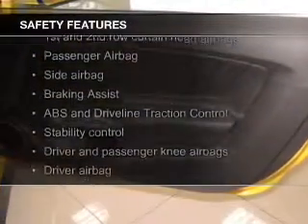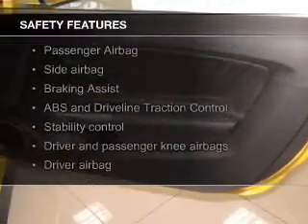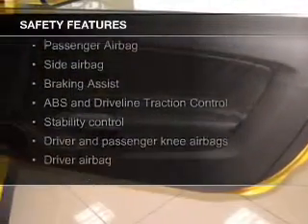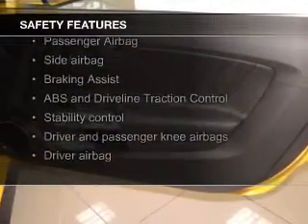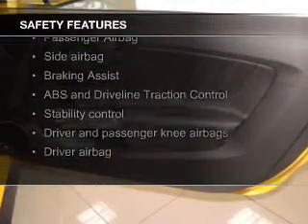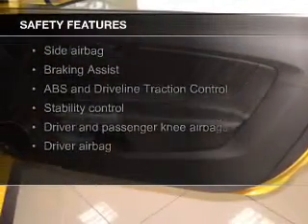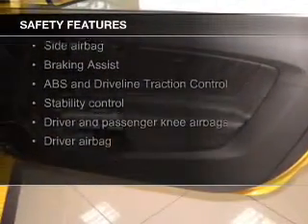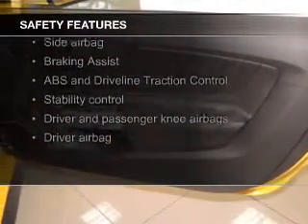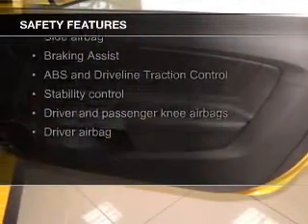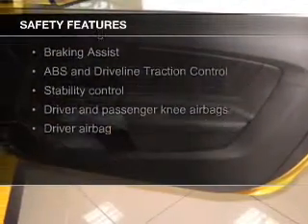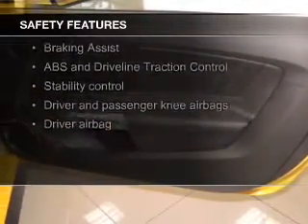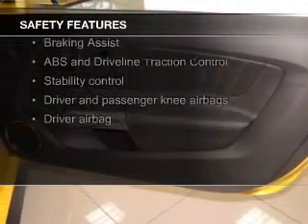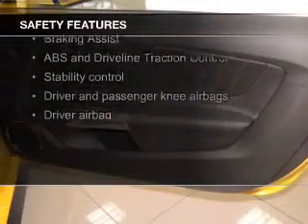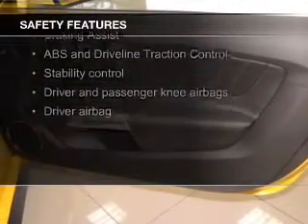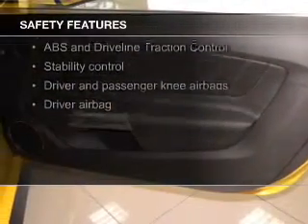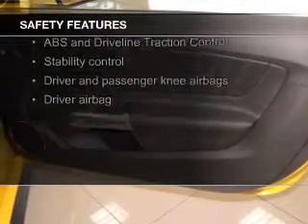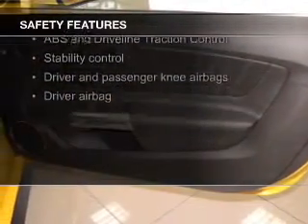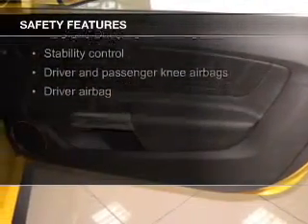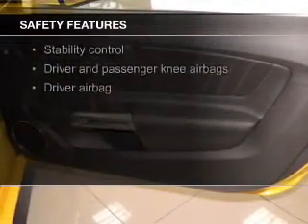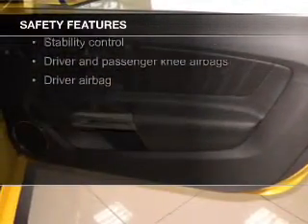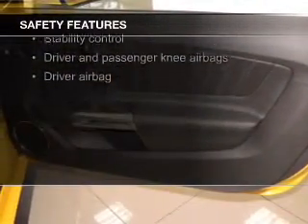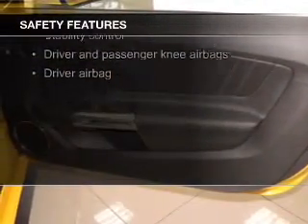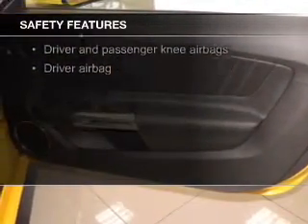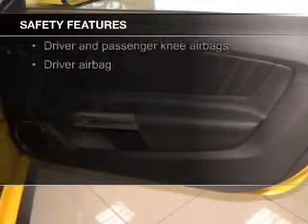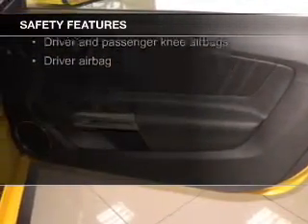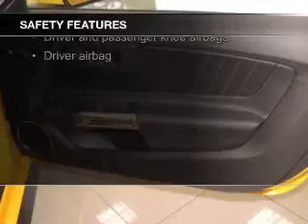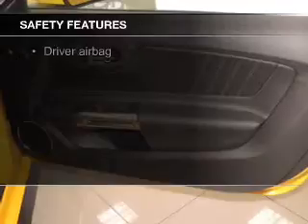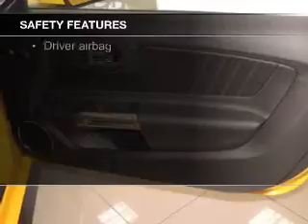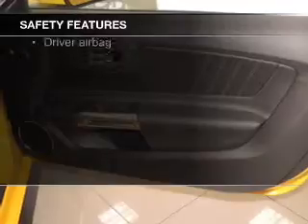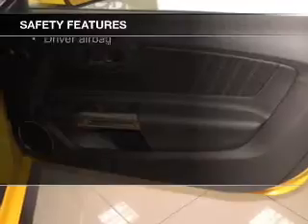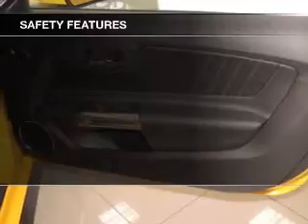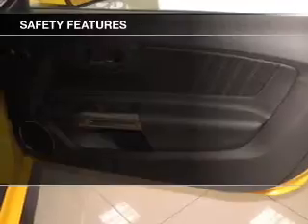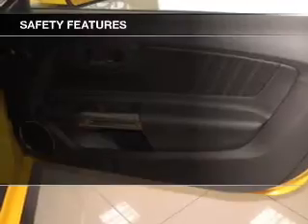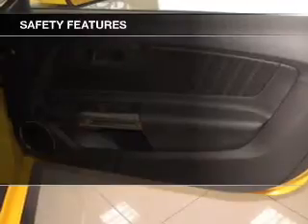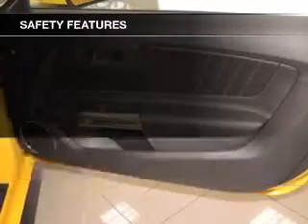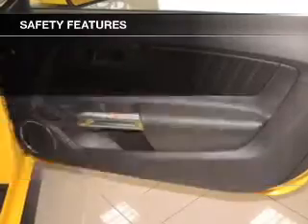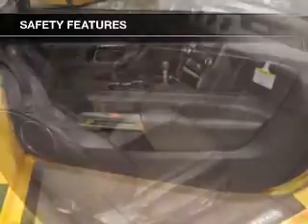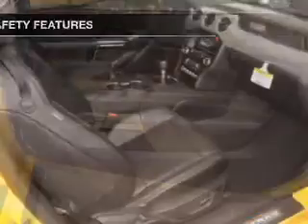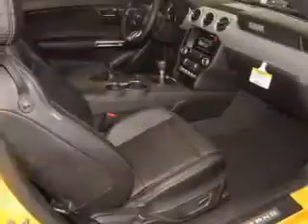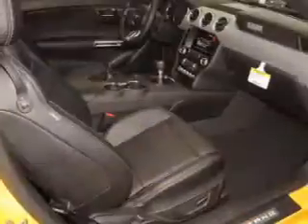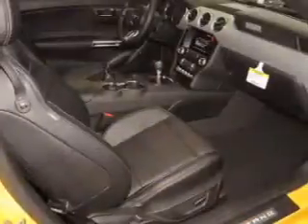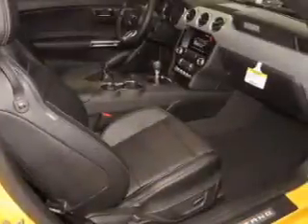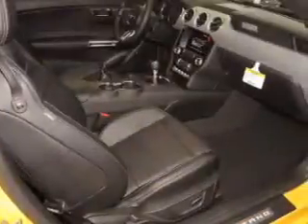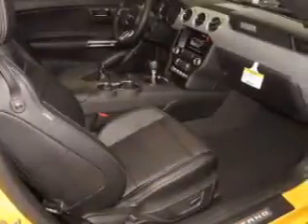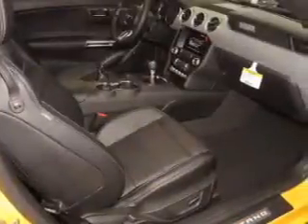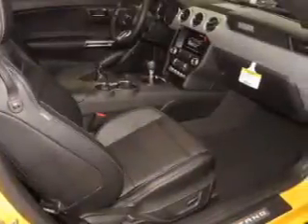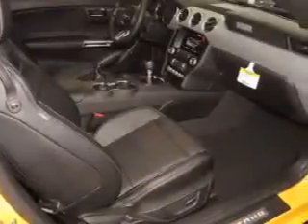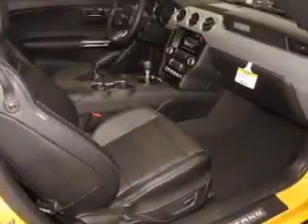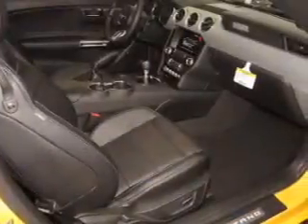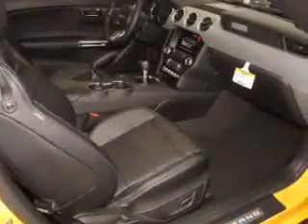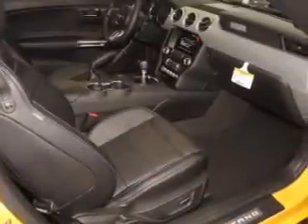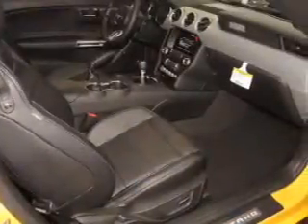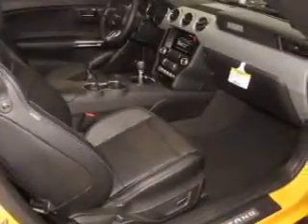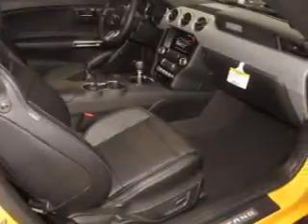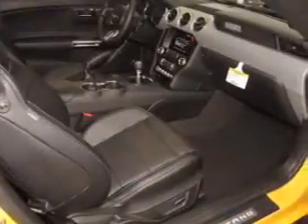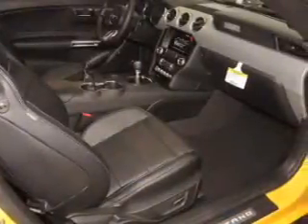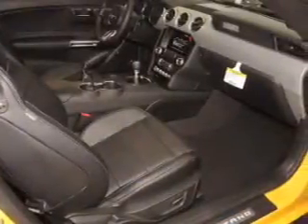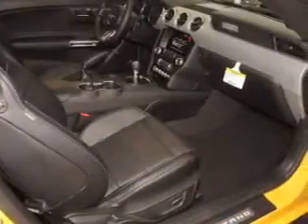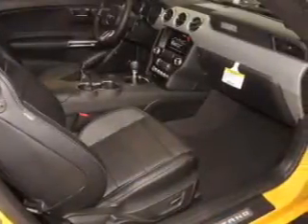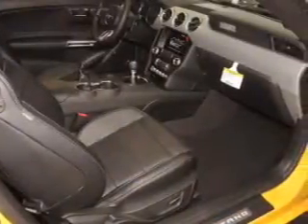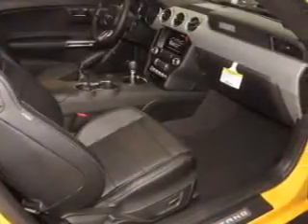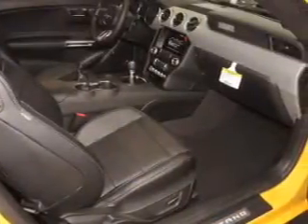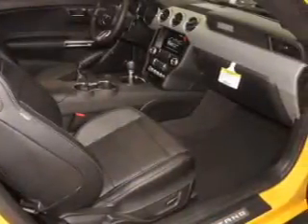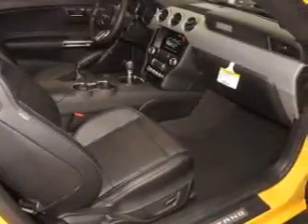A backup camera, fog lights, curtain head airbags, side airbags, independent suspension, and brake assist.